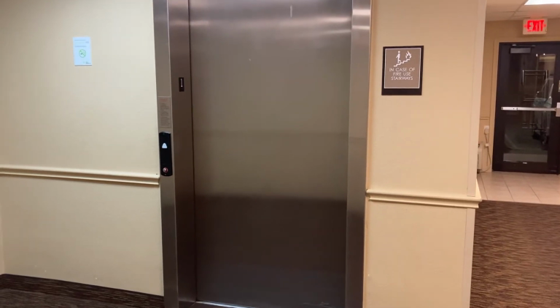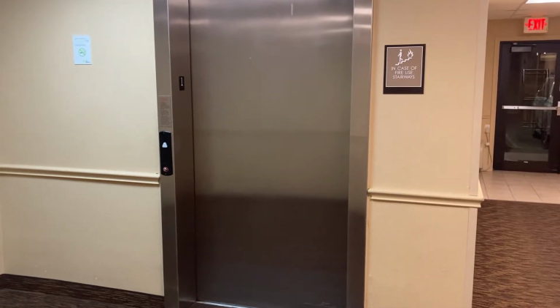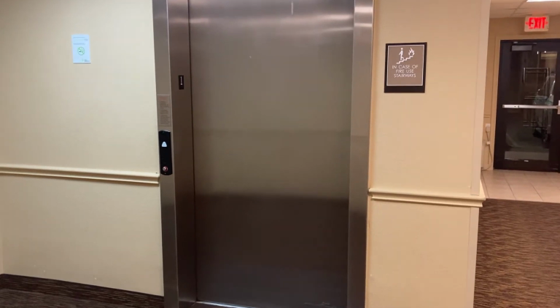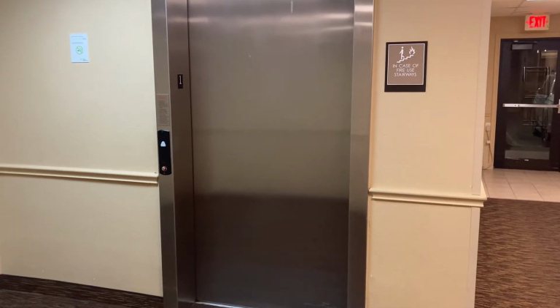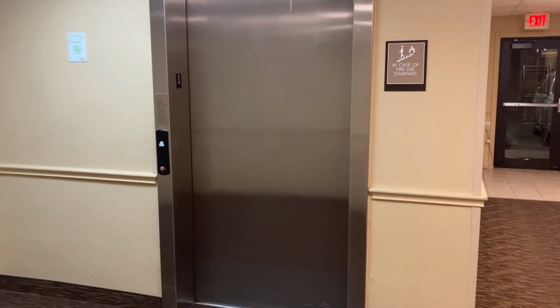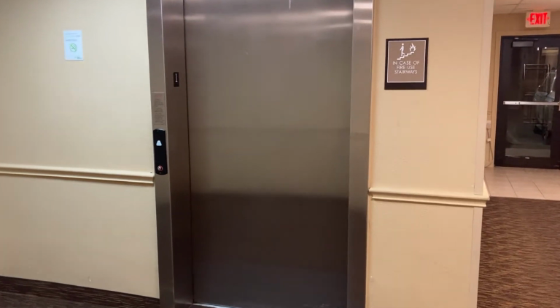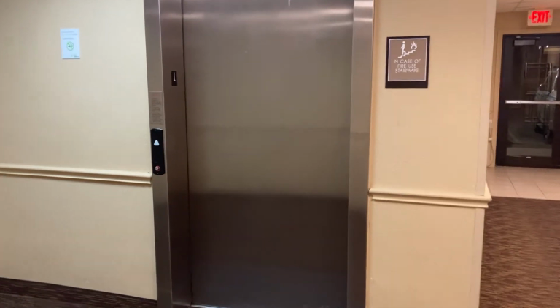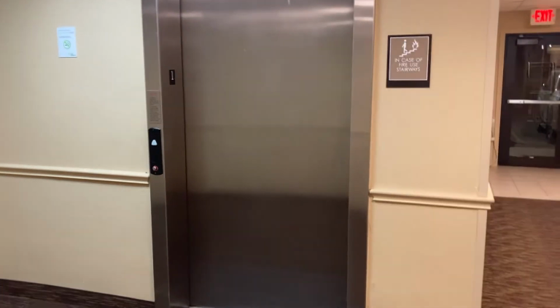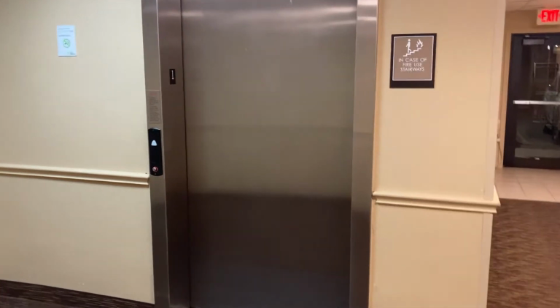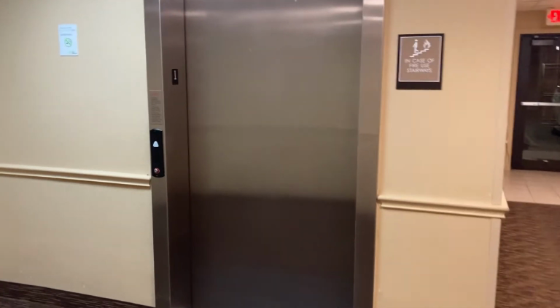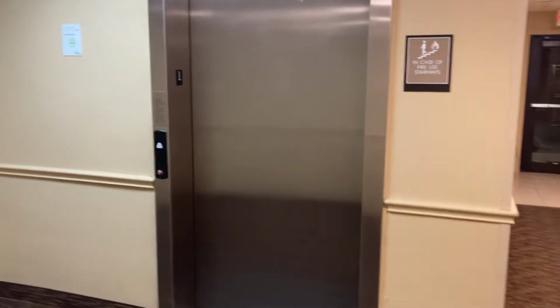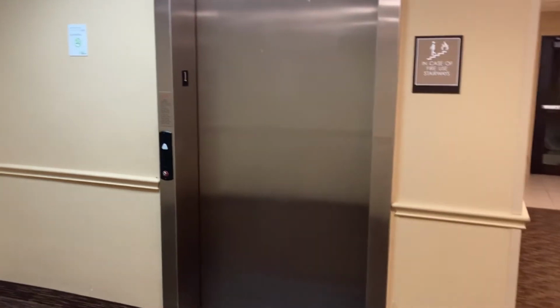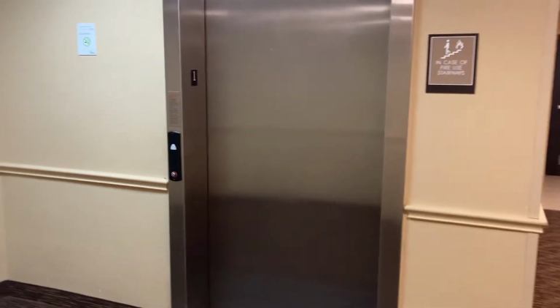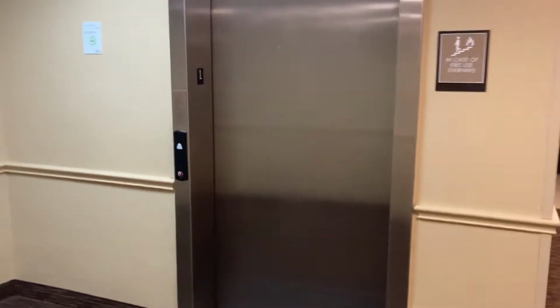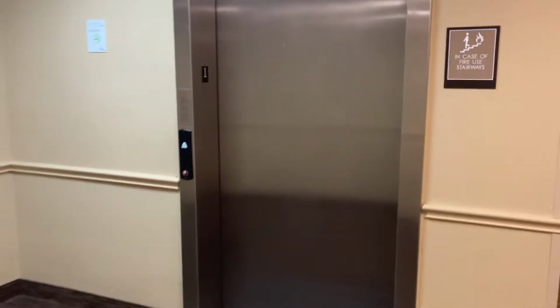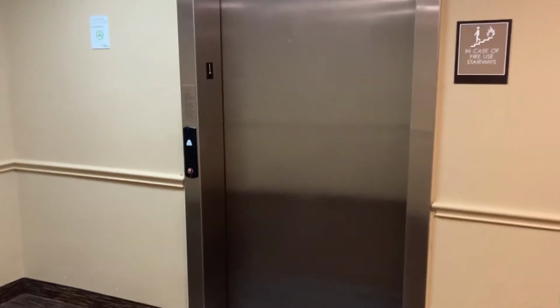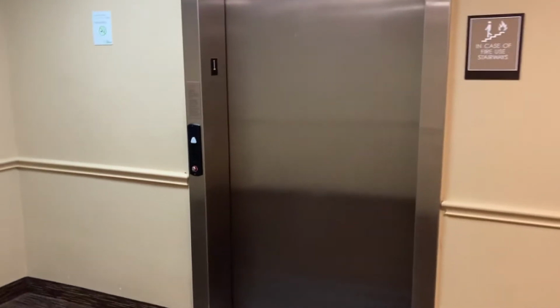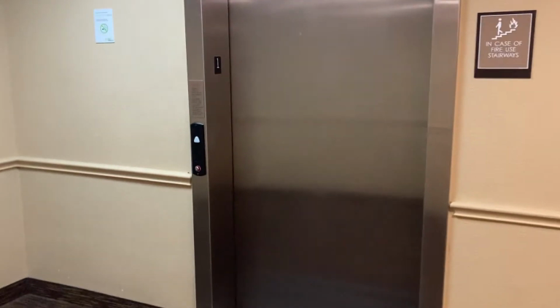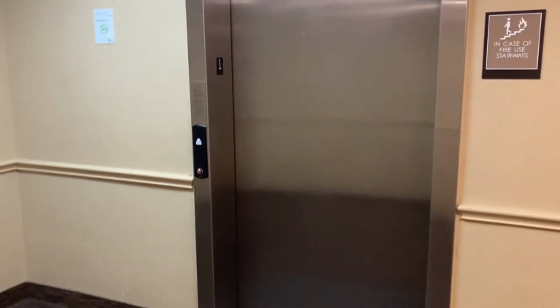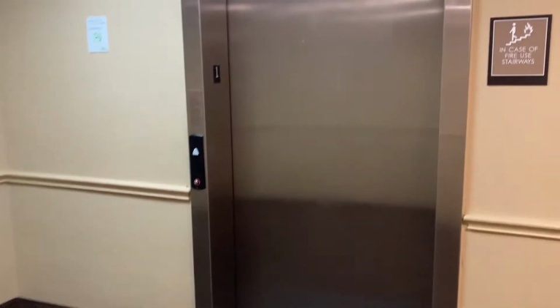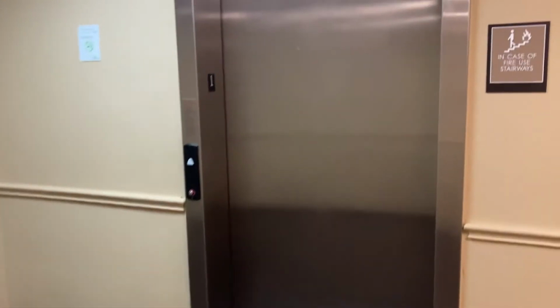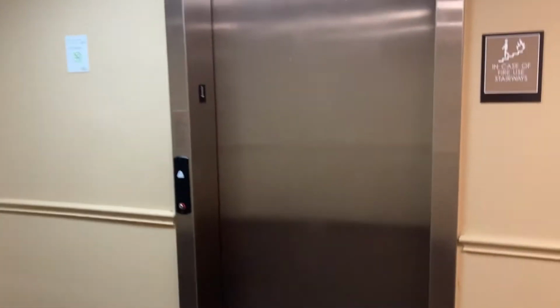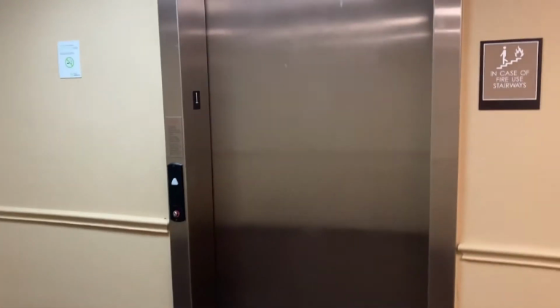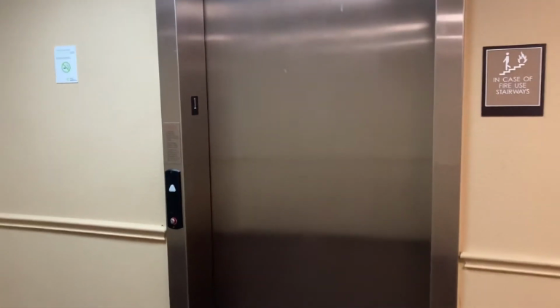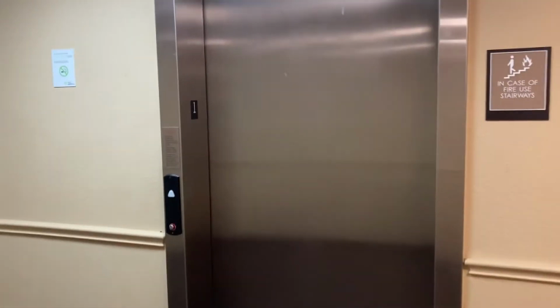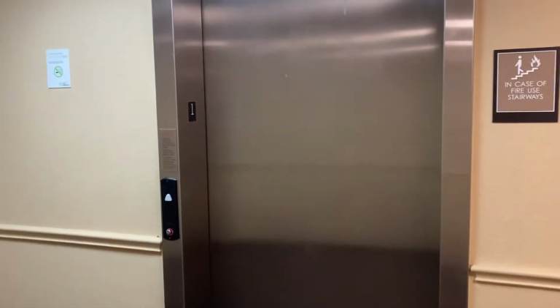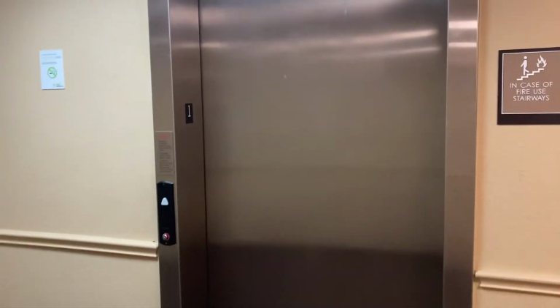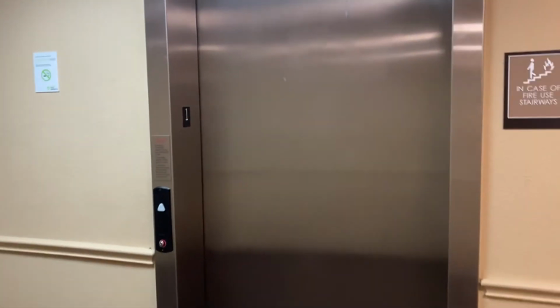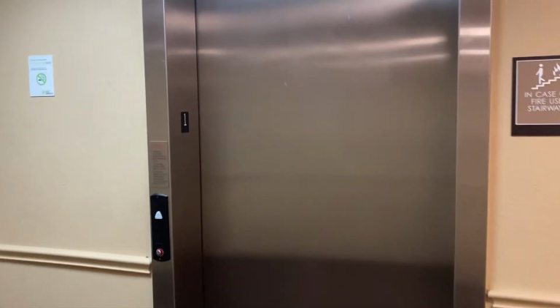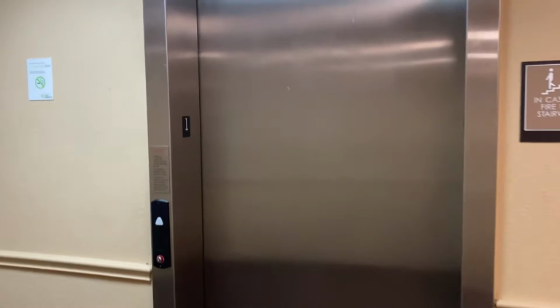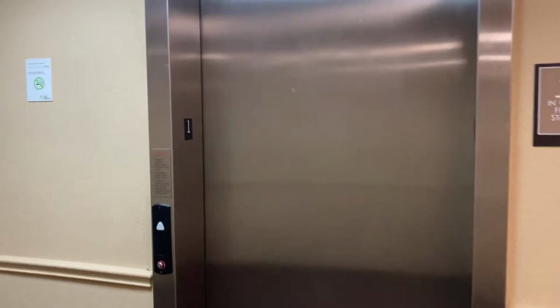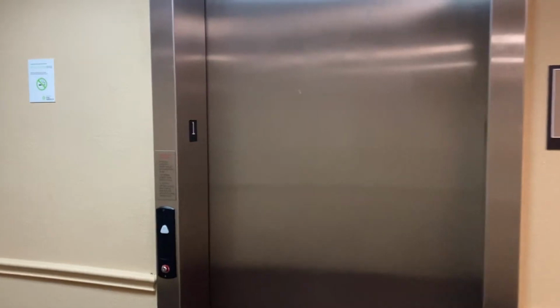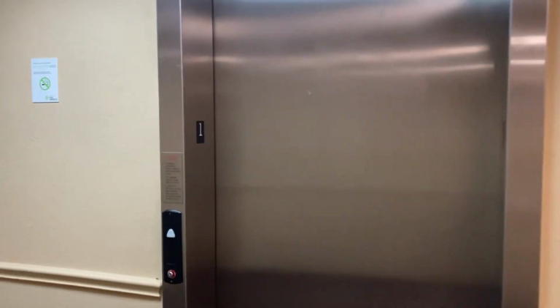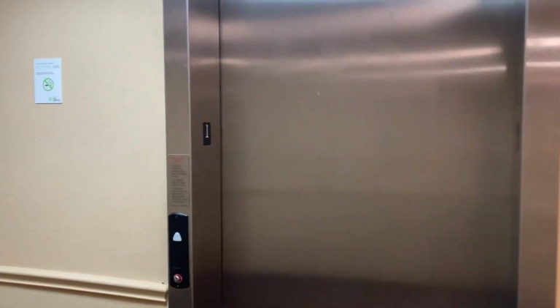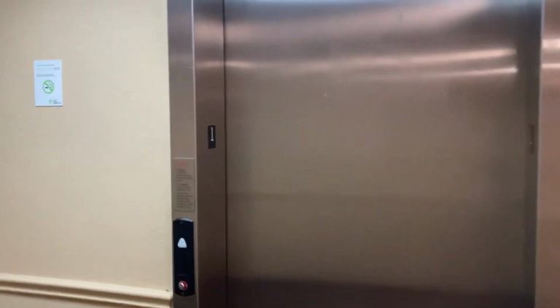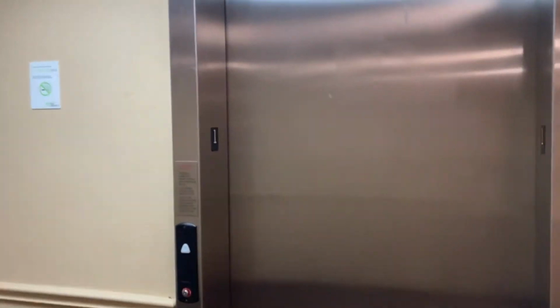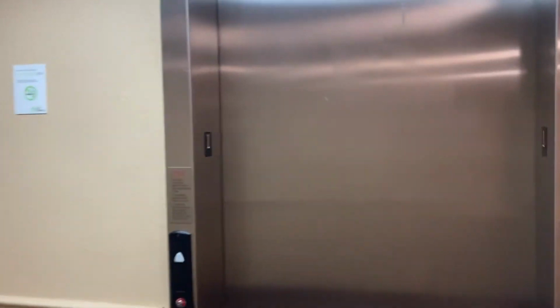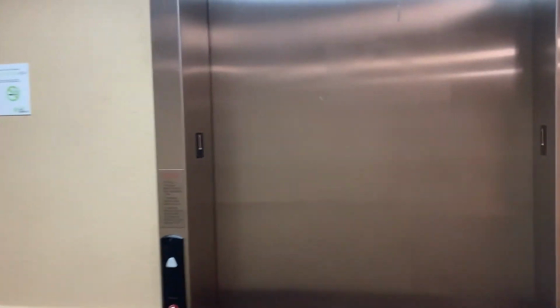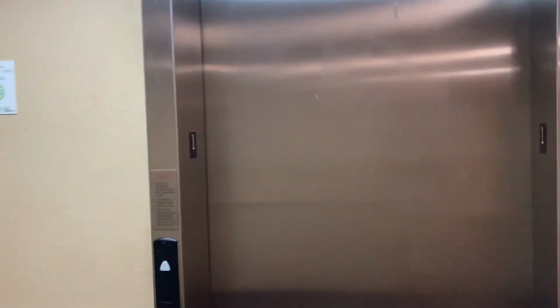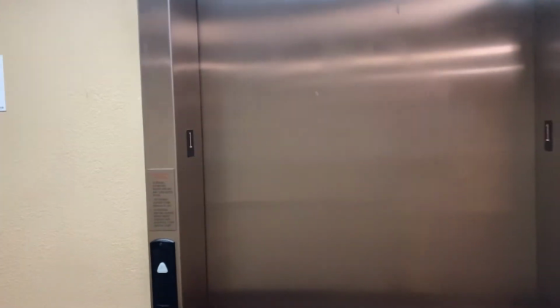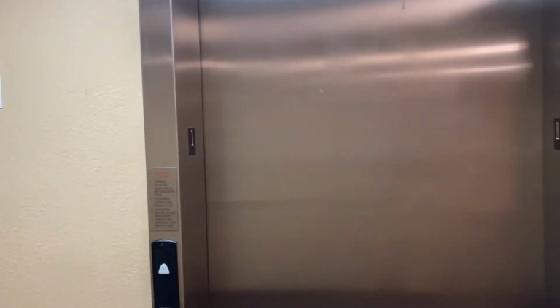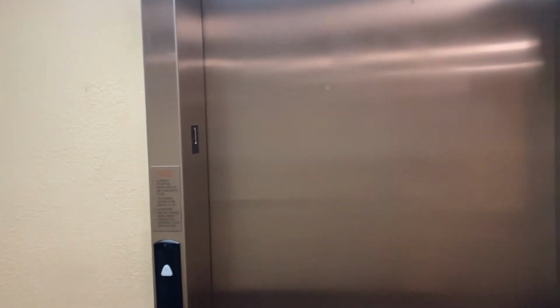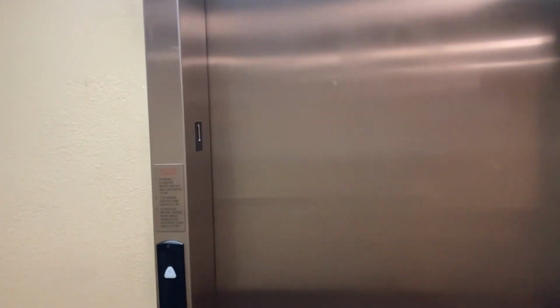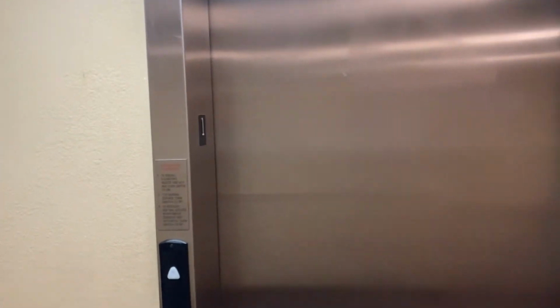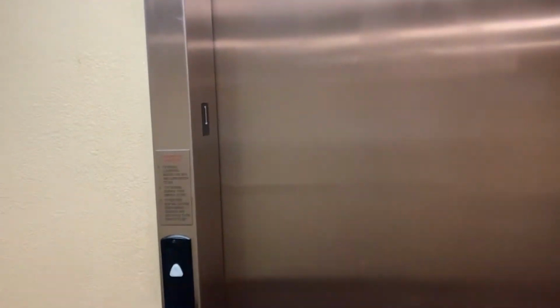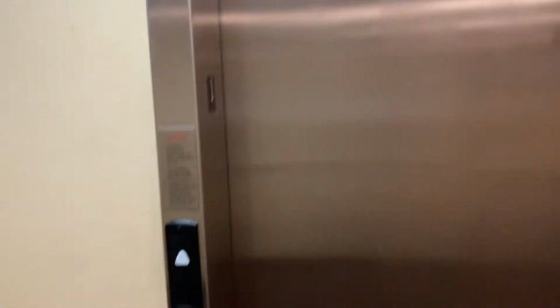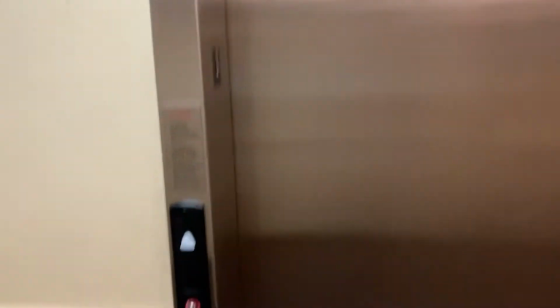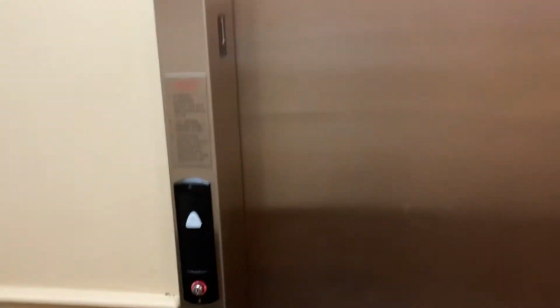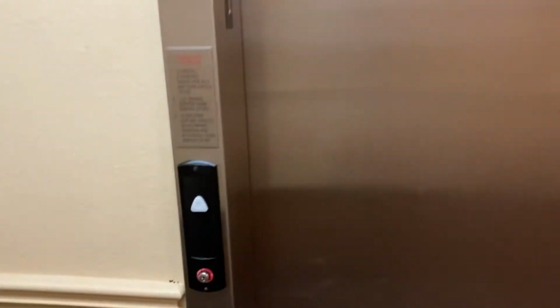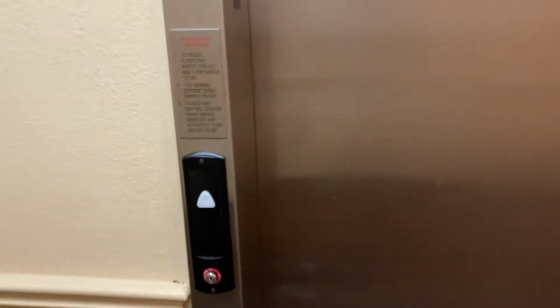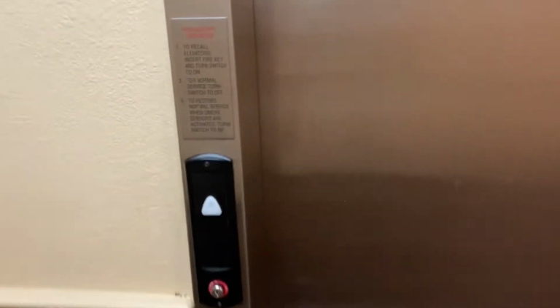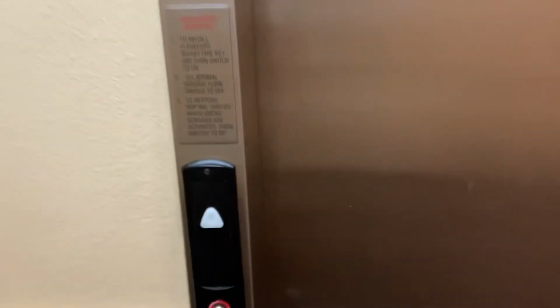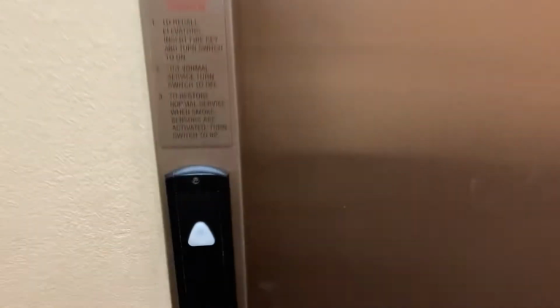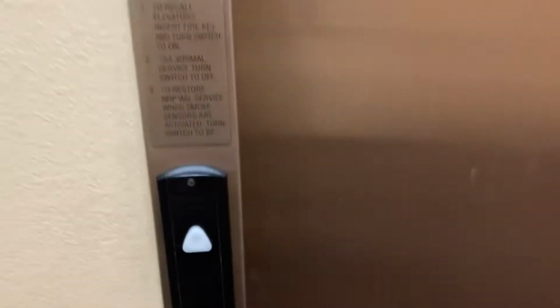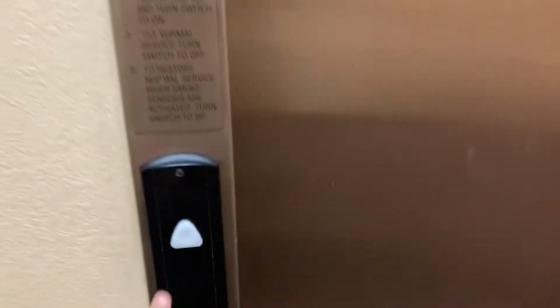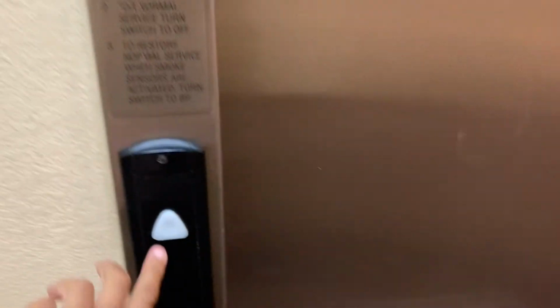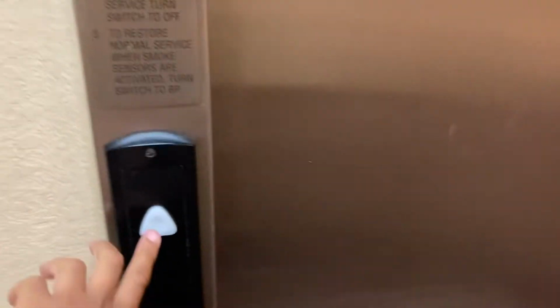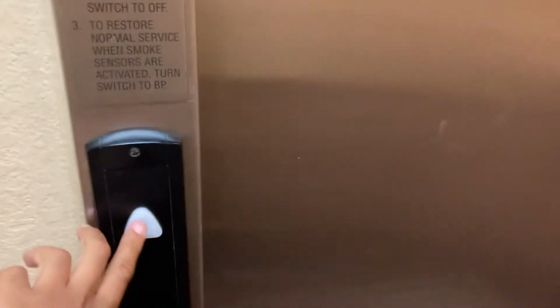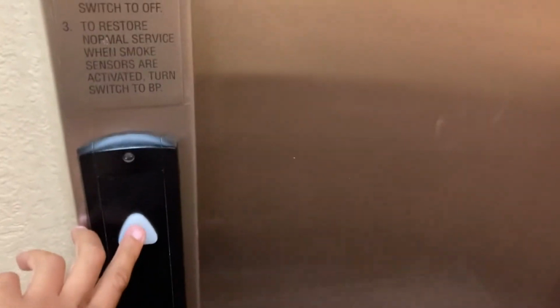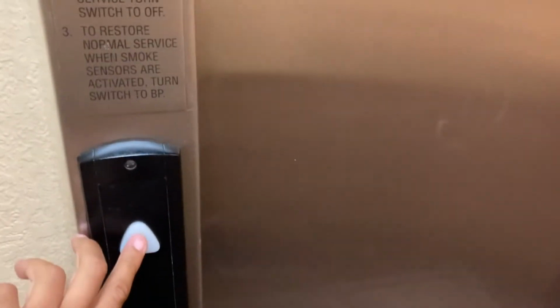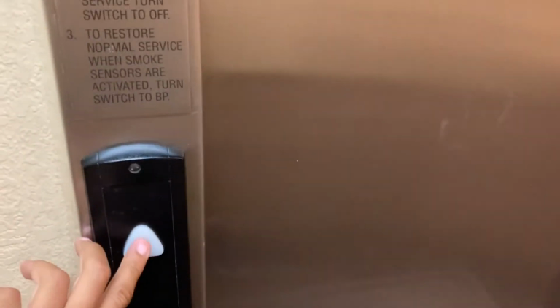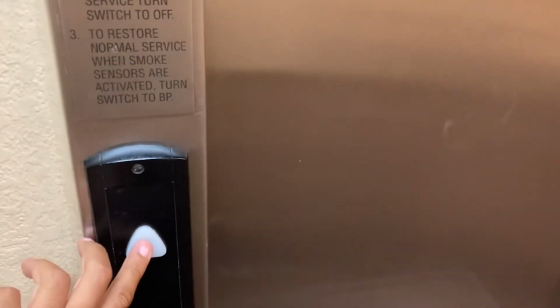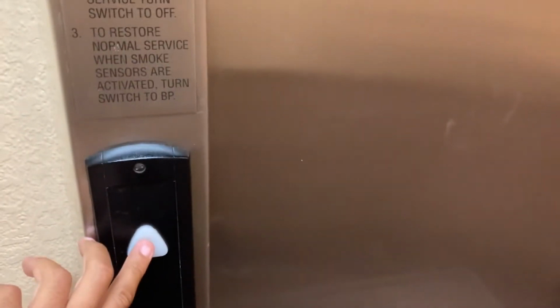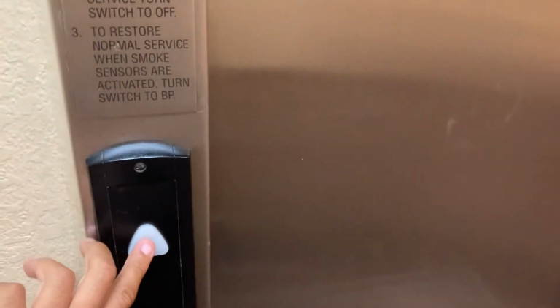All right, this is the elevator here at the Extended Stay America Hotel on Sugar Creek in Sugarland, Texas. We have a Schindler HT.